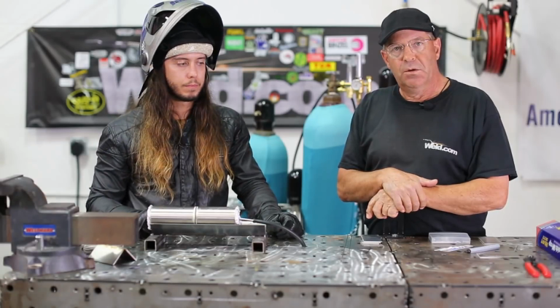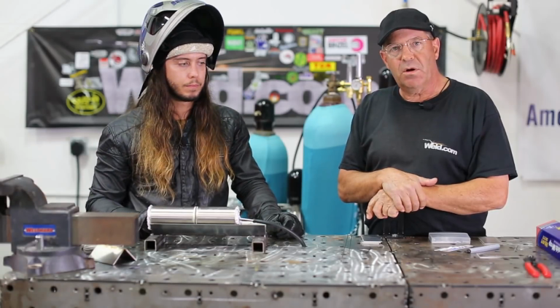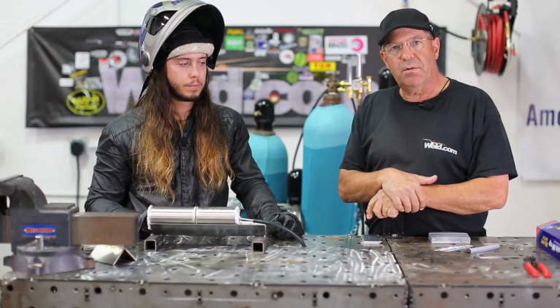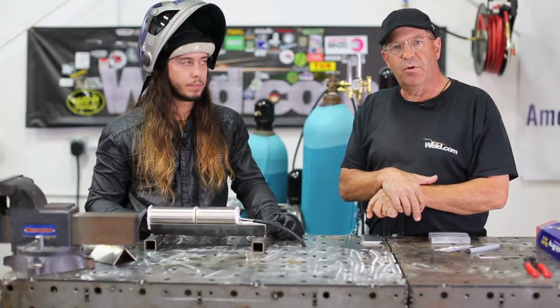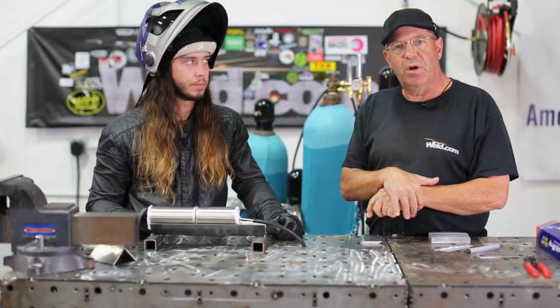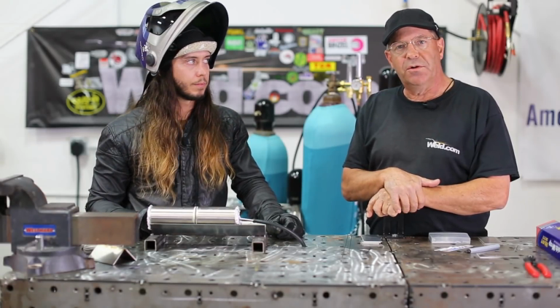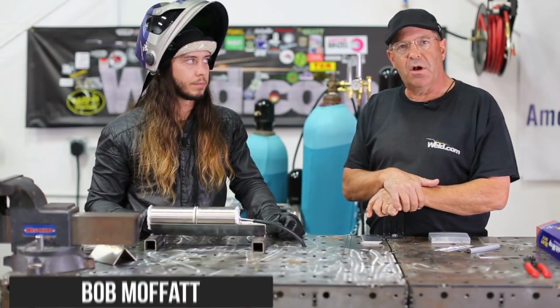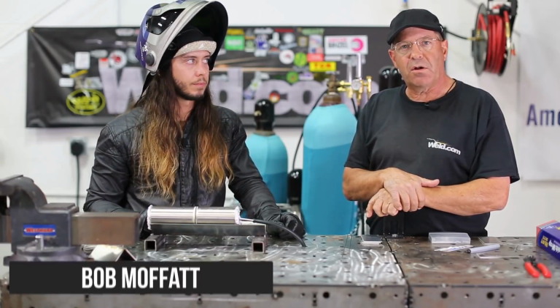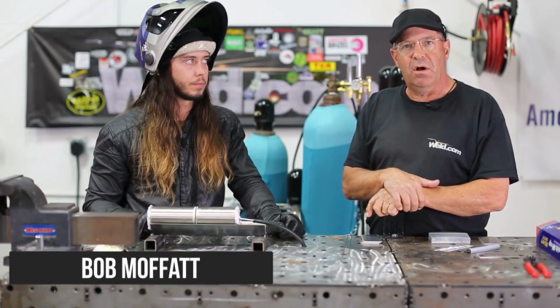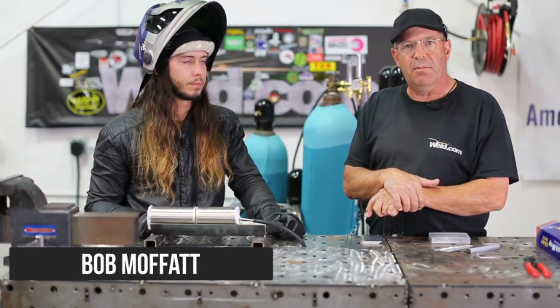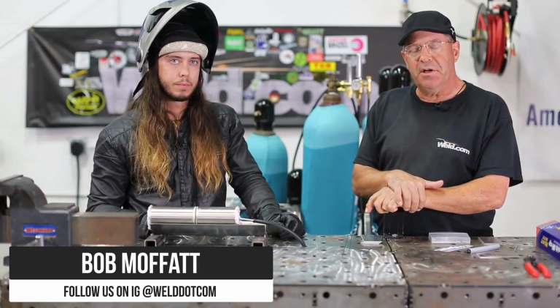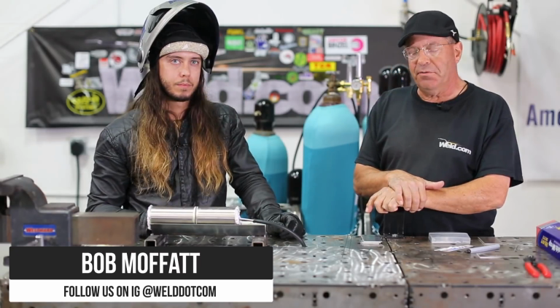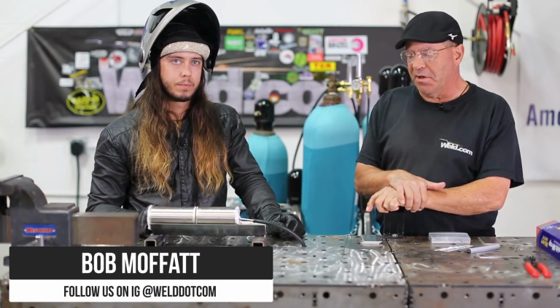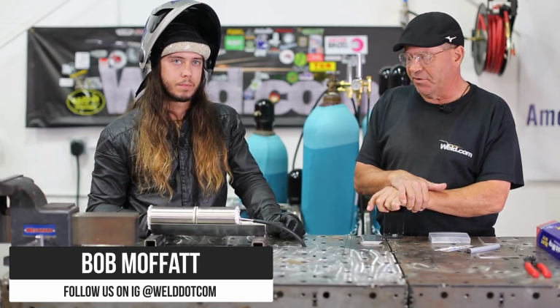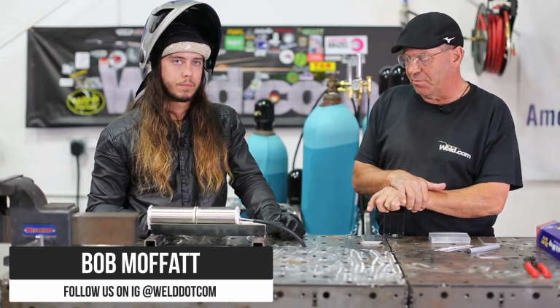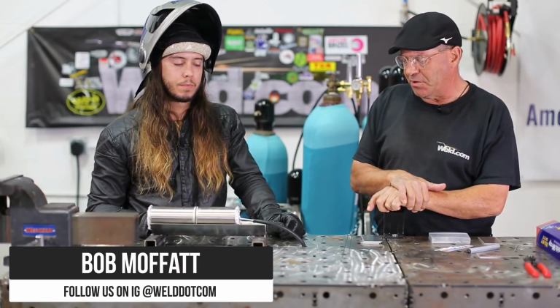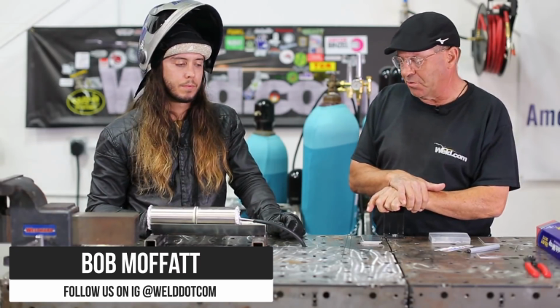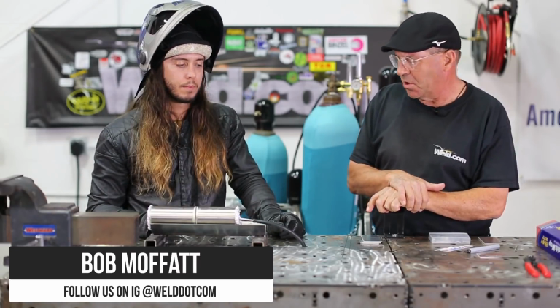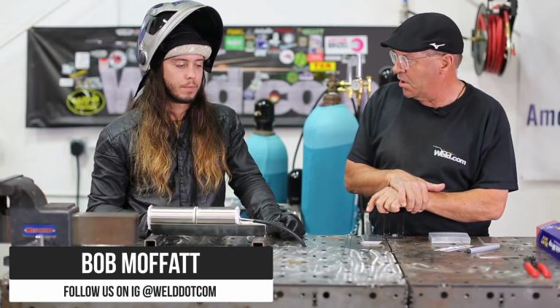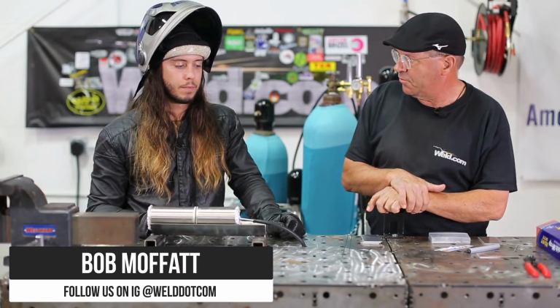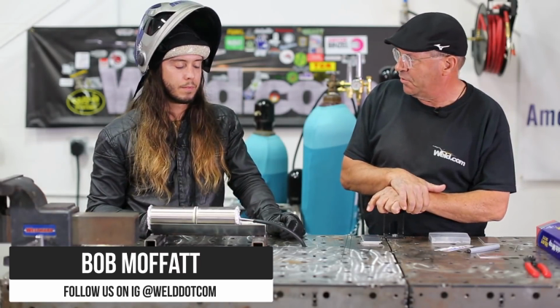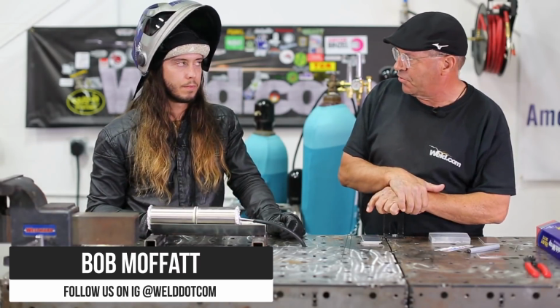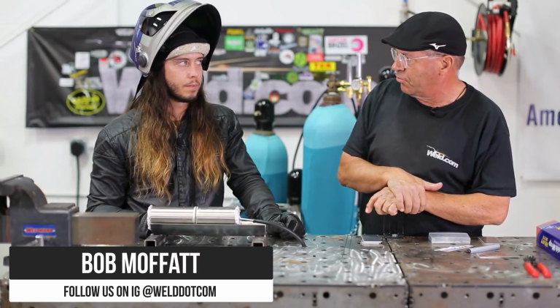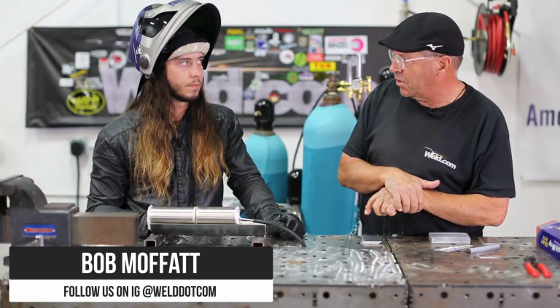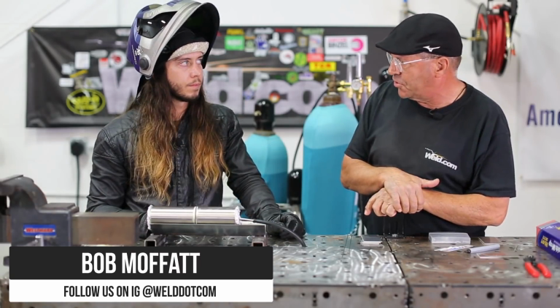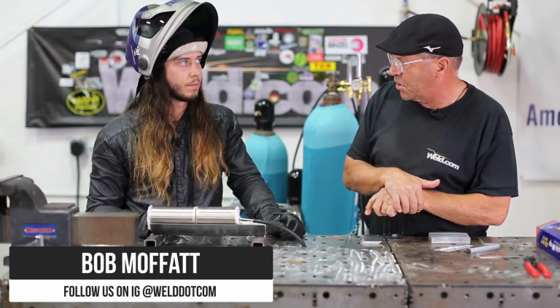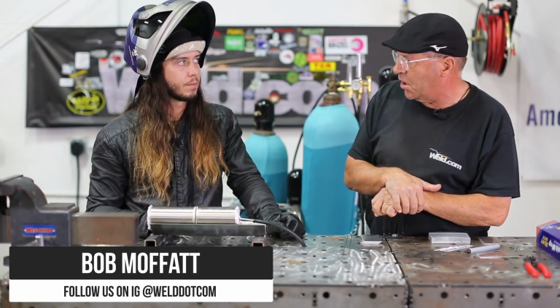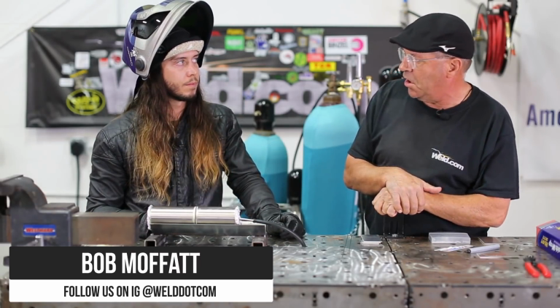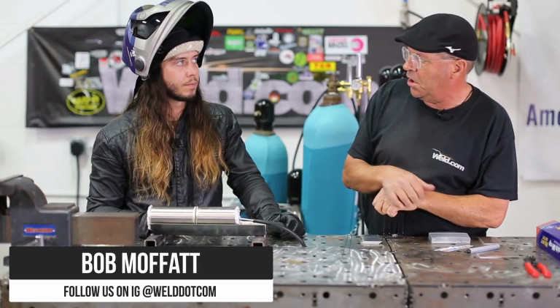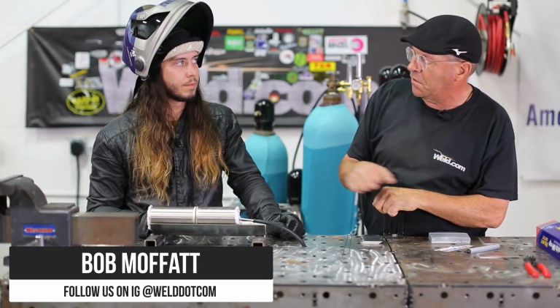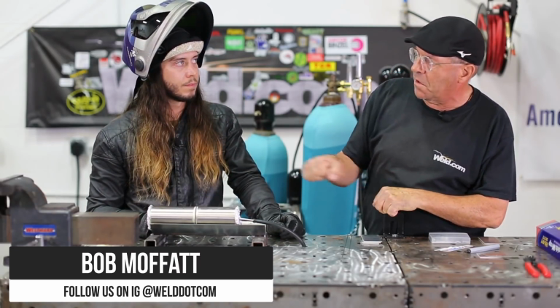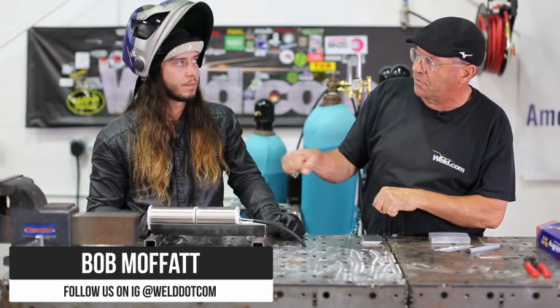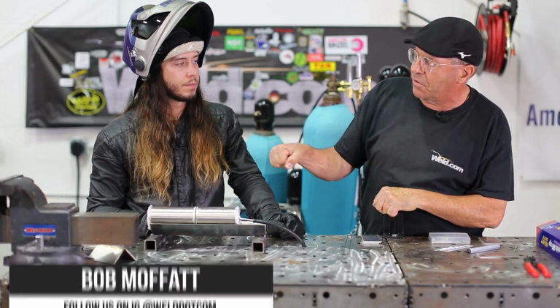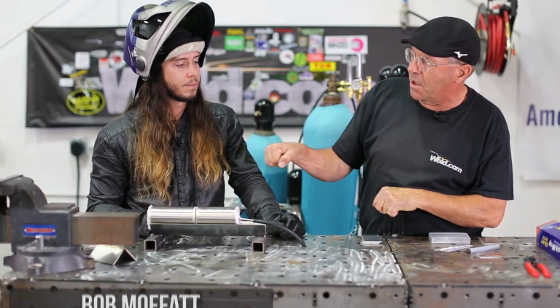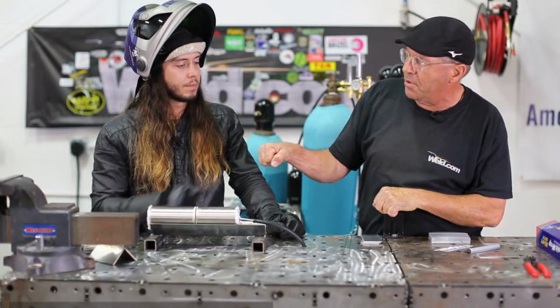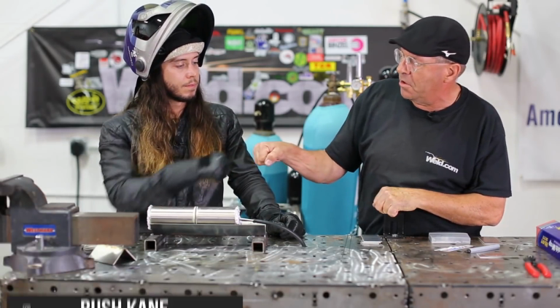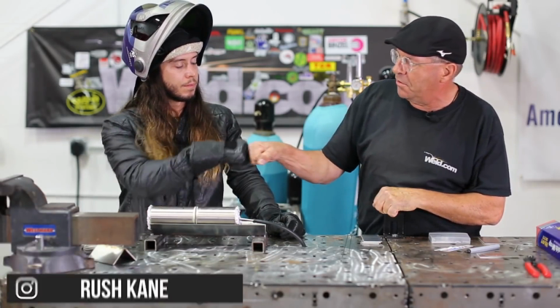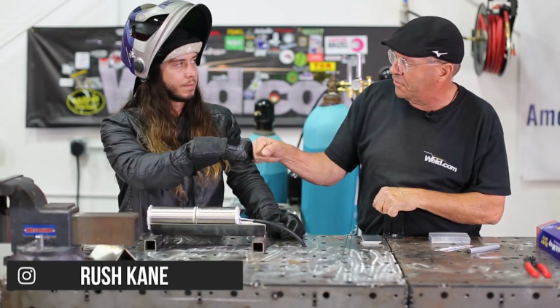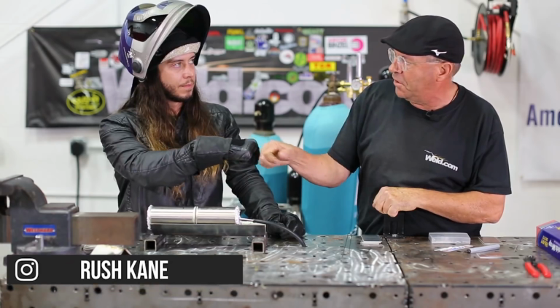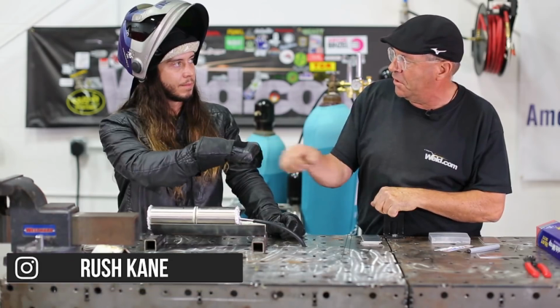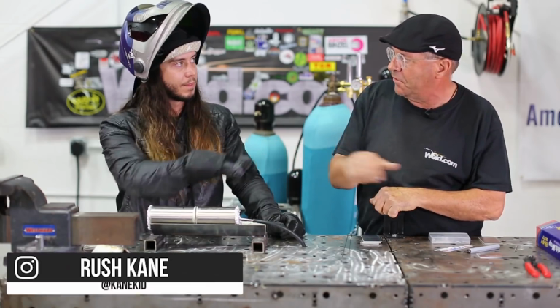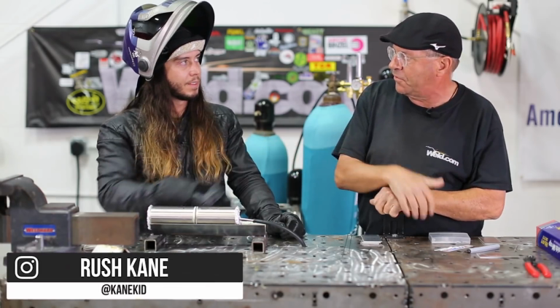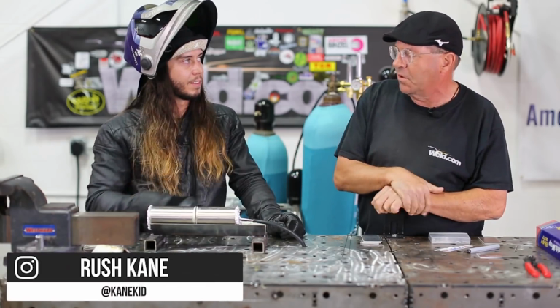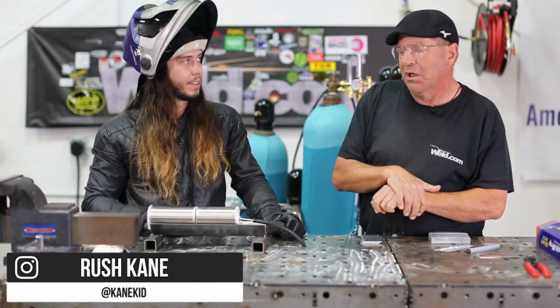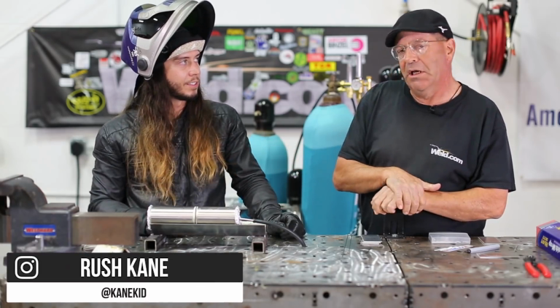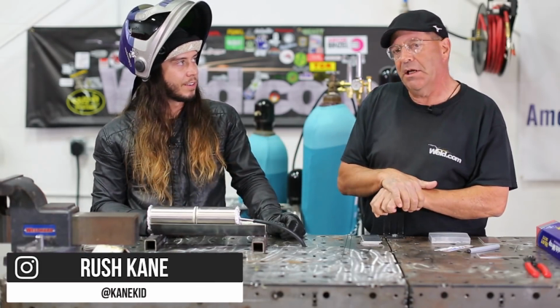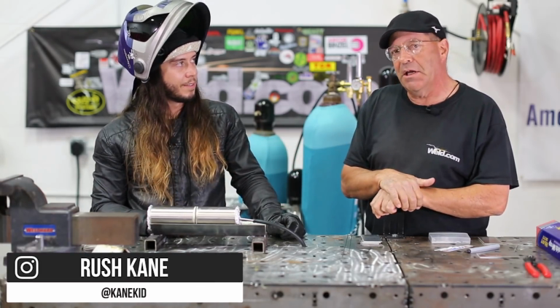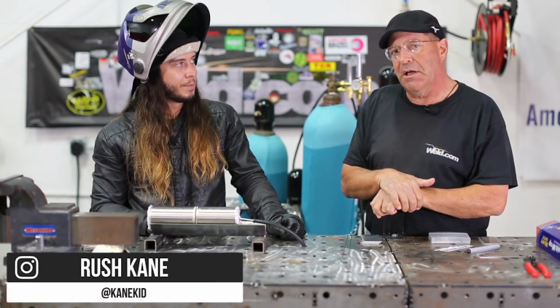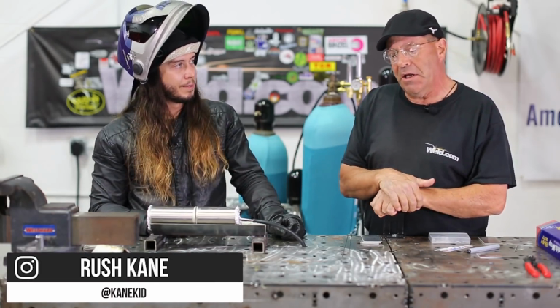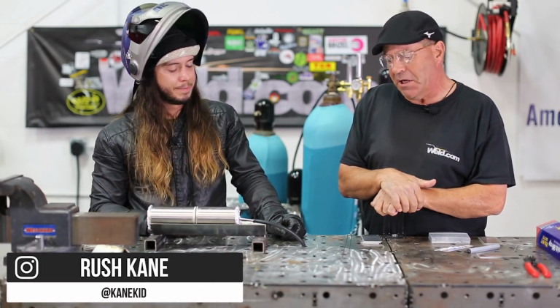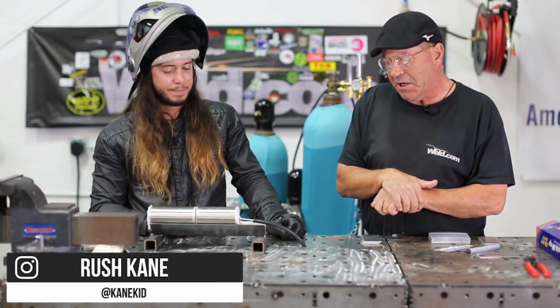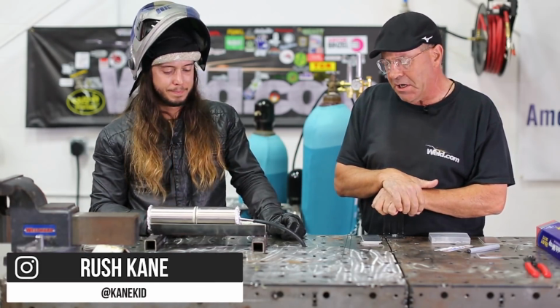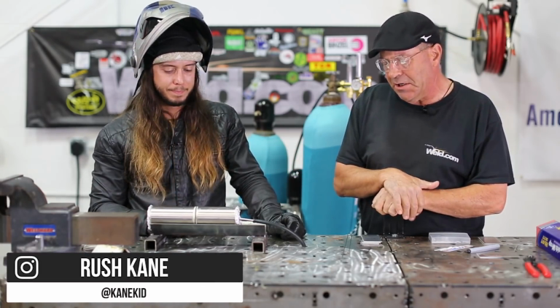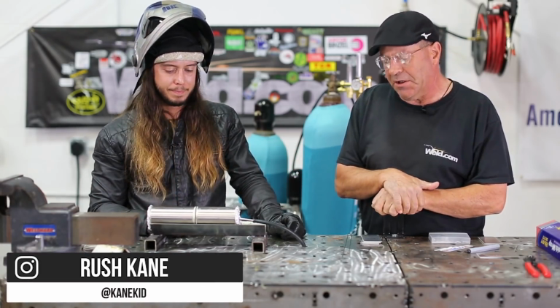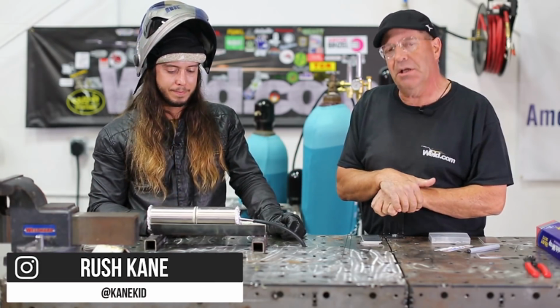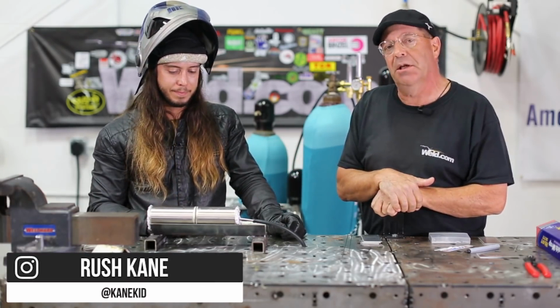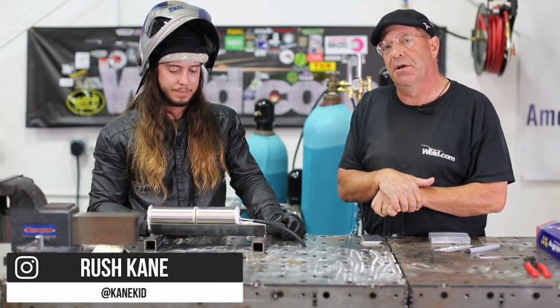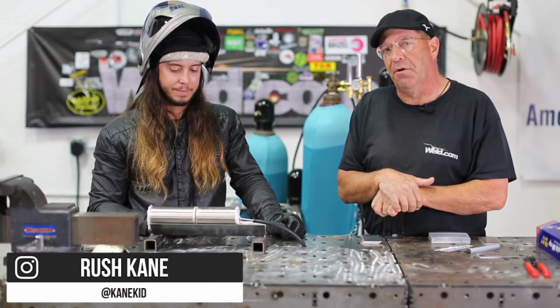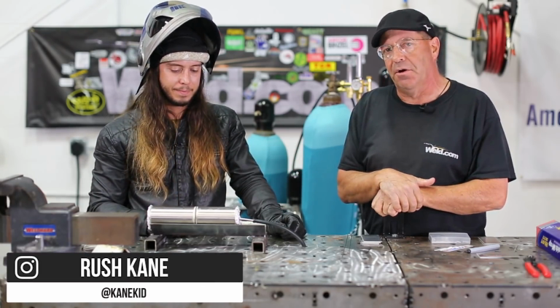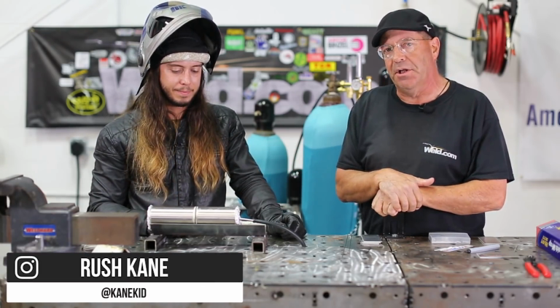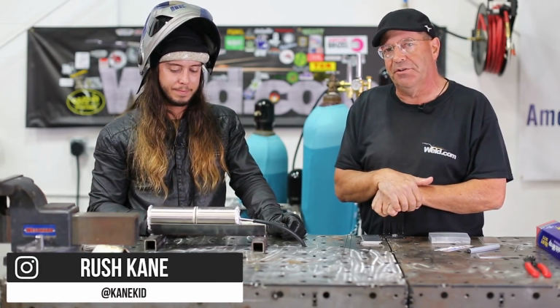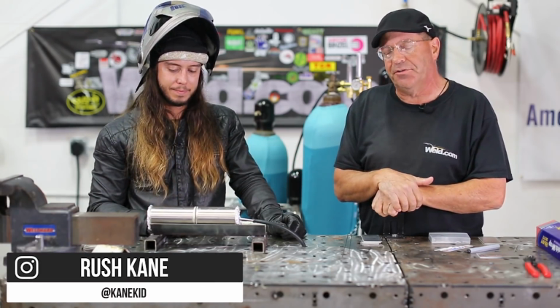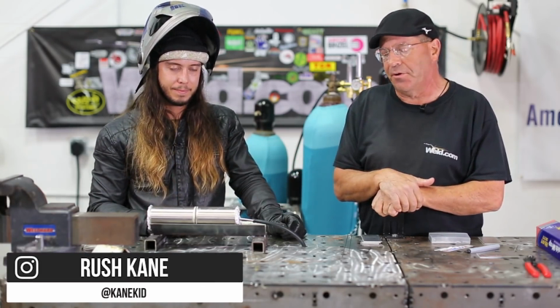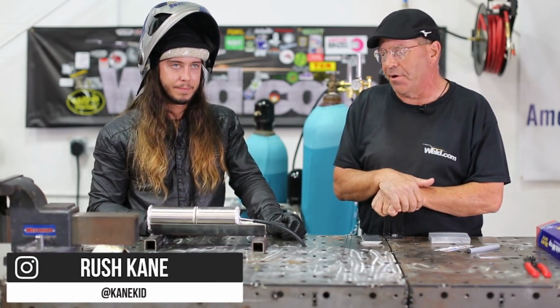Welcome to Weld.com. Today we have a special guest, Mr. Rush Cain. Thanks for coming in and seeing us. Thanks for having me — a.k.a. Cain Kid on Instagram.